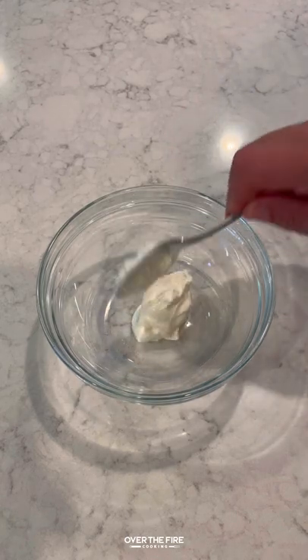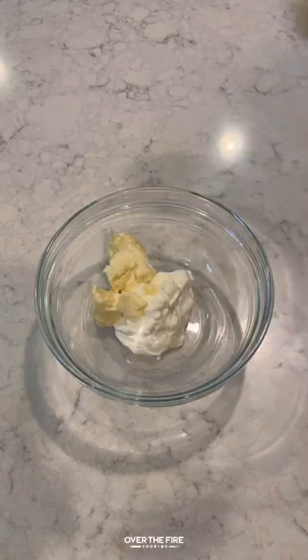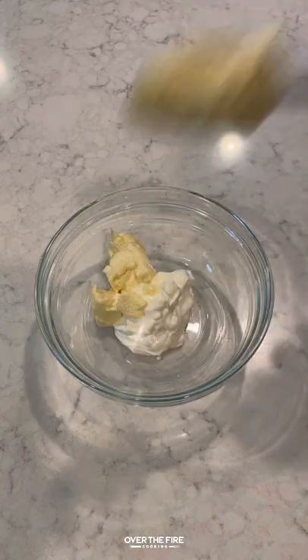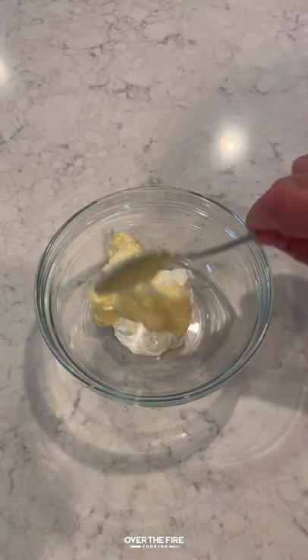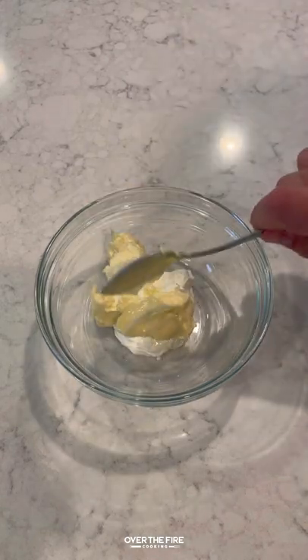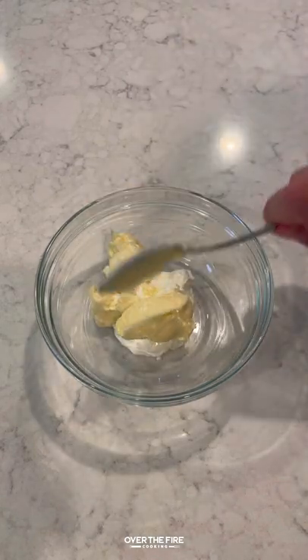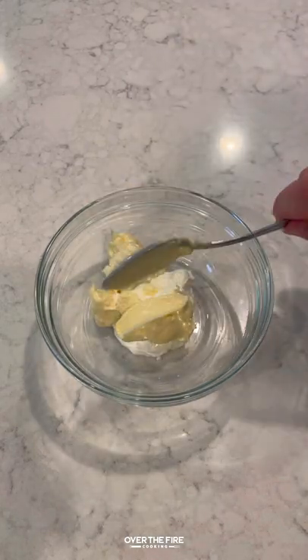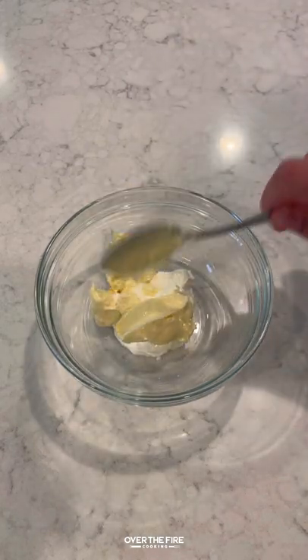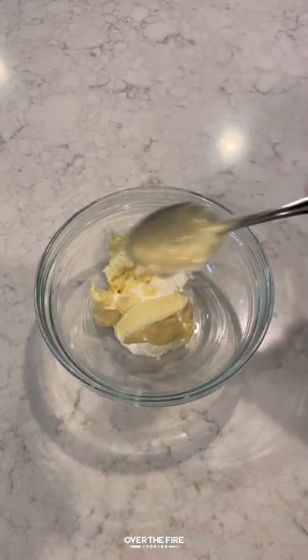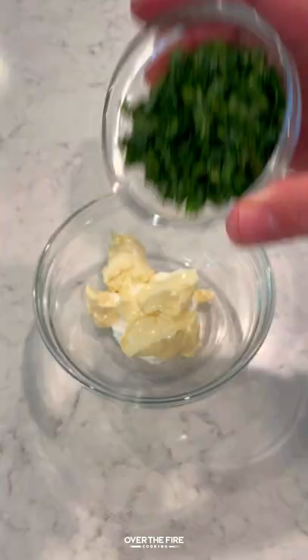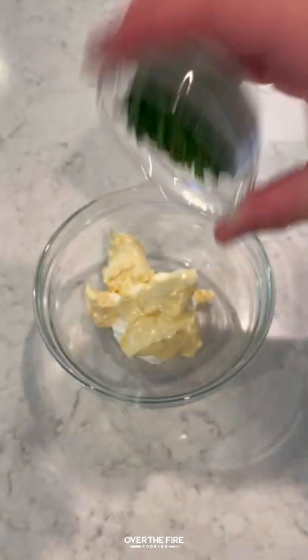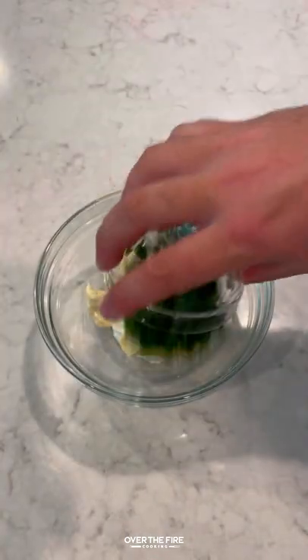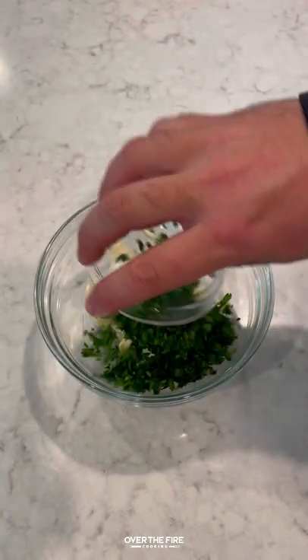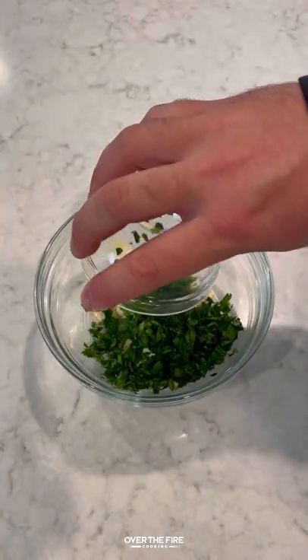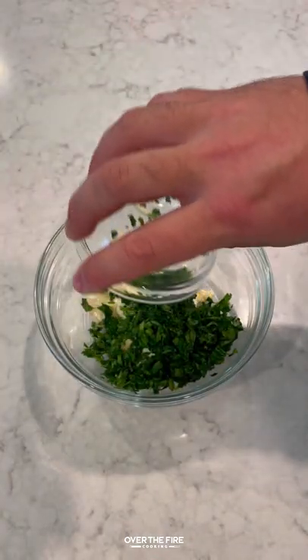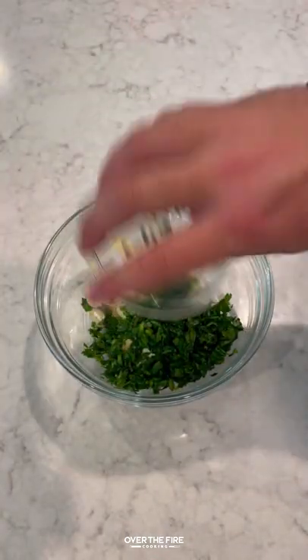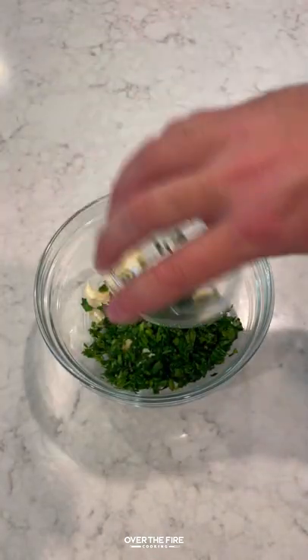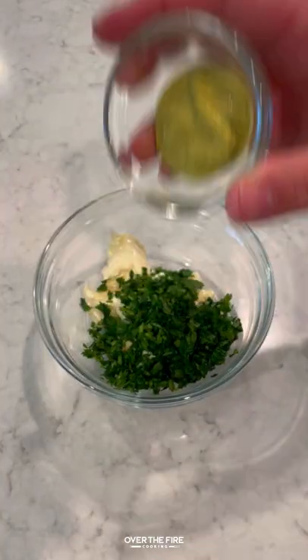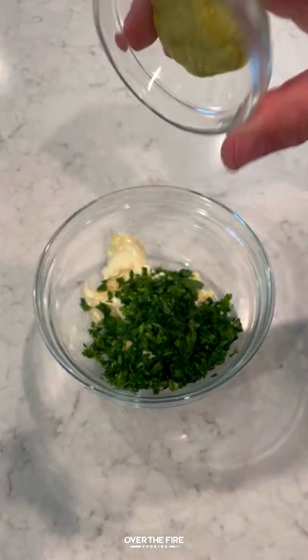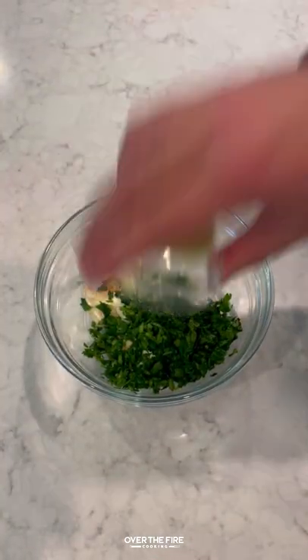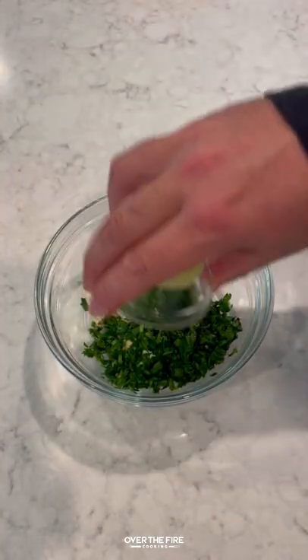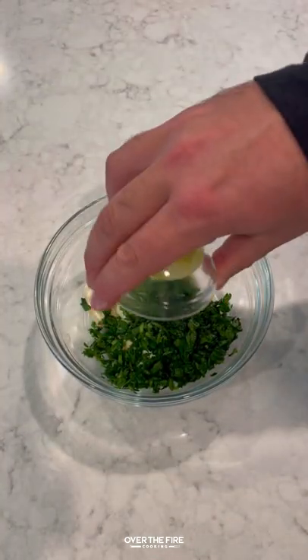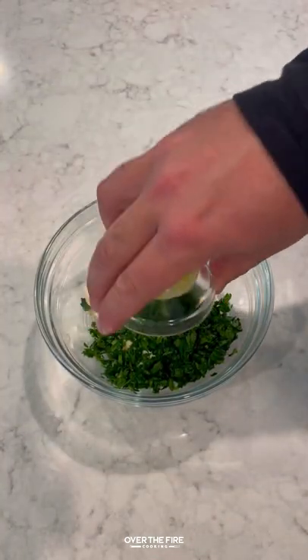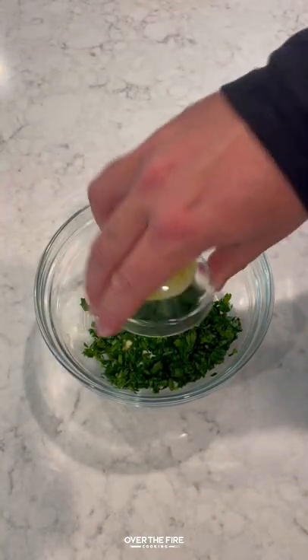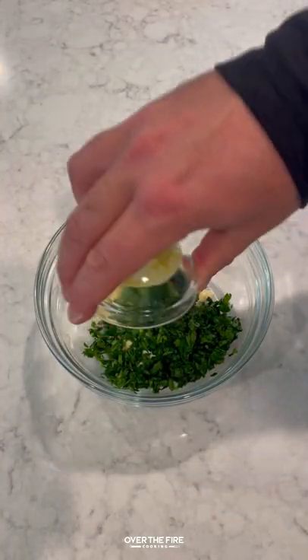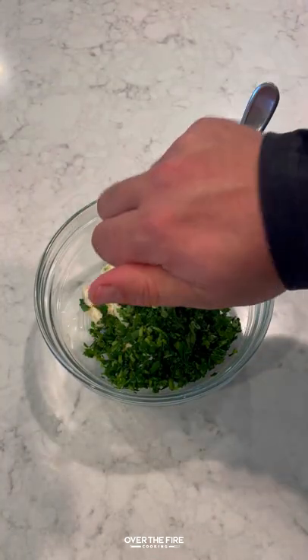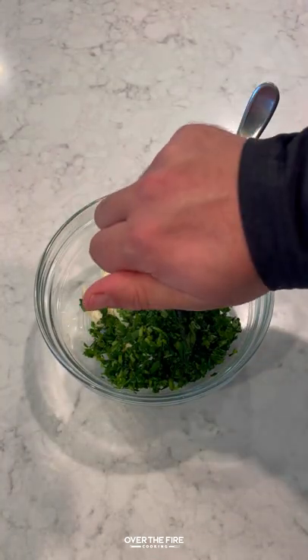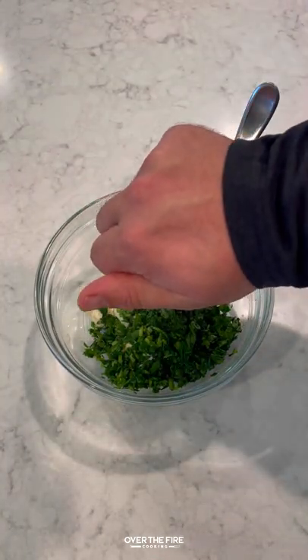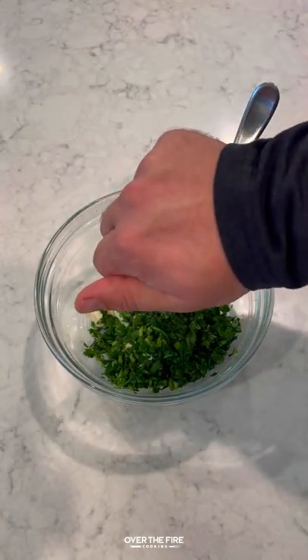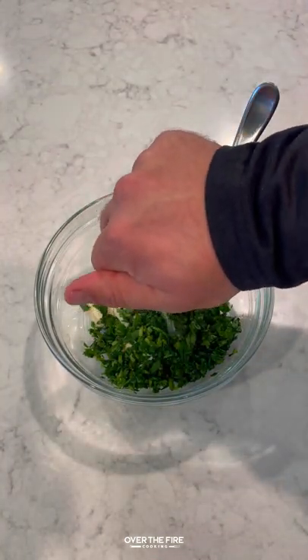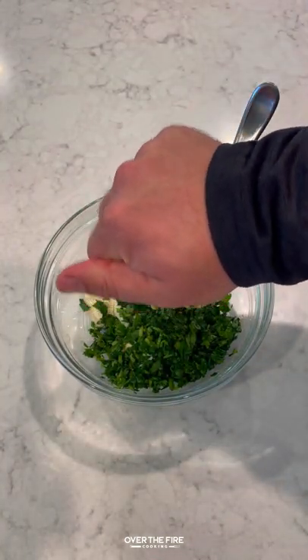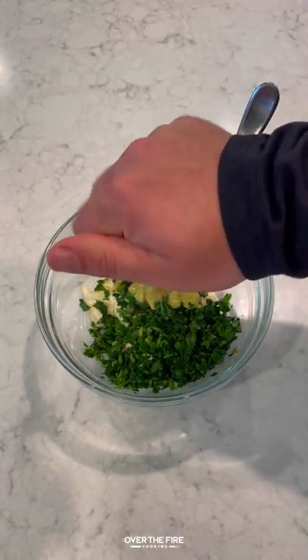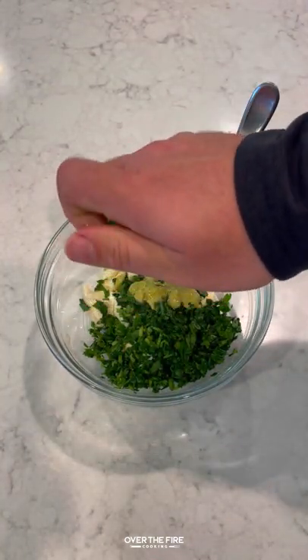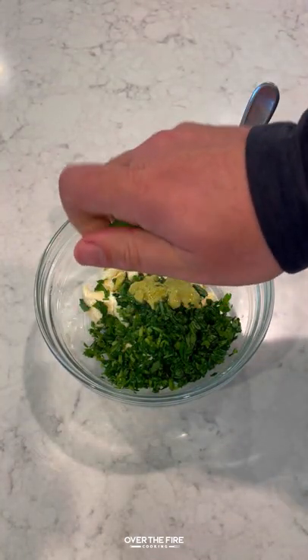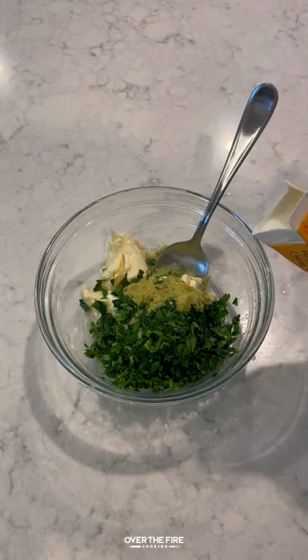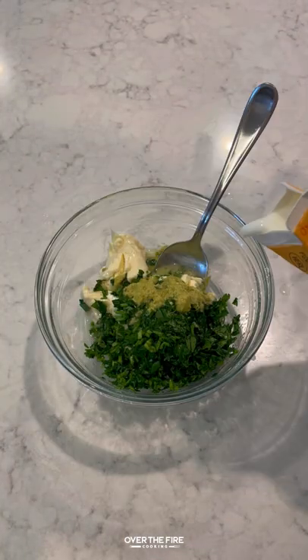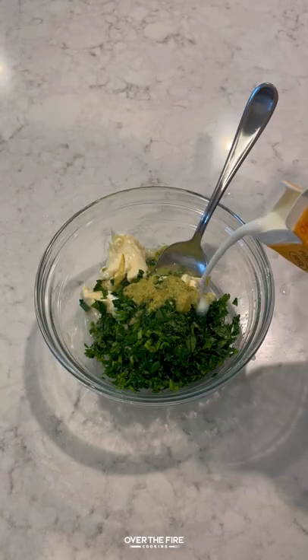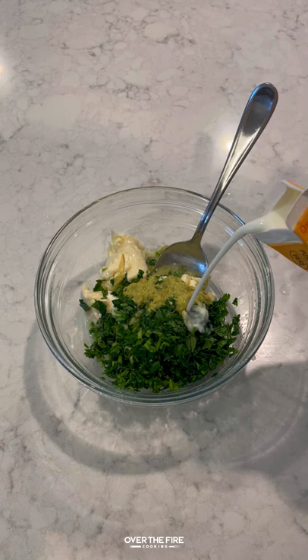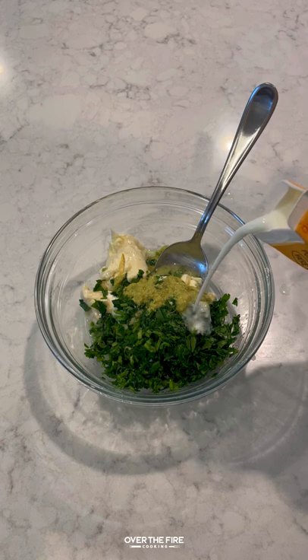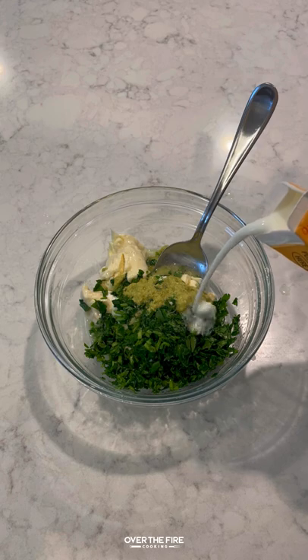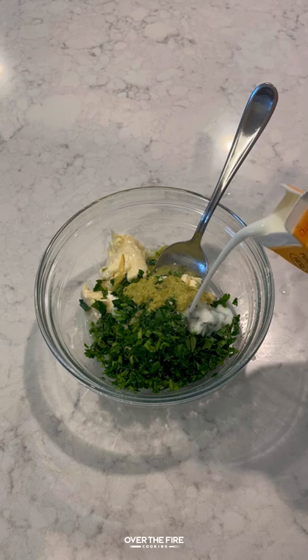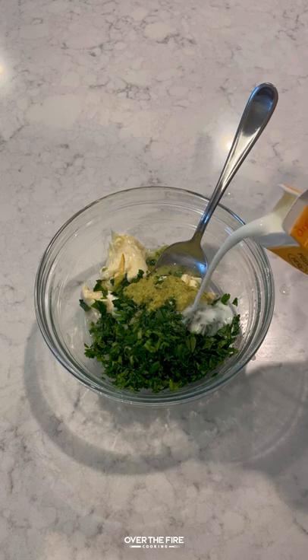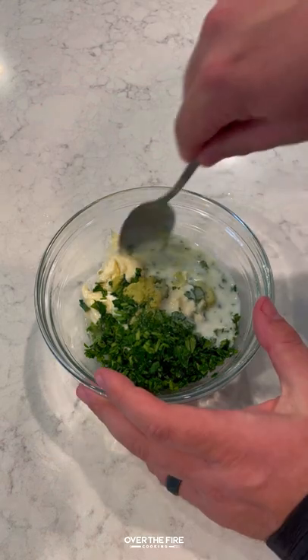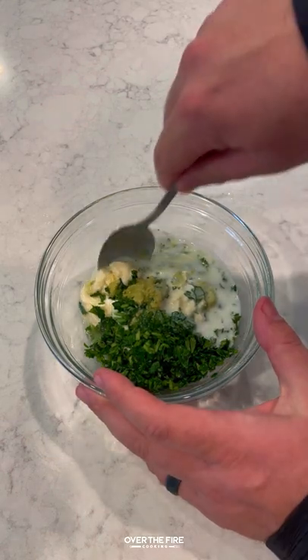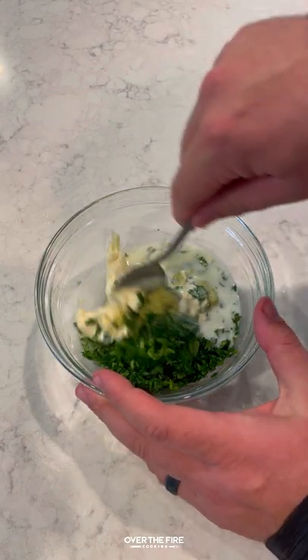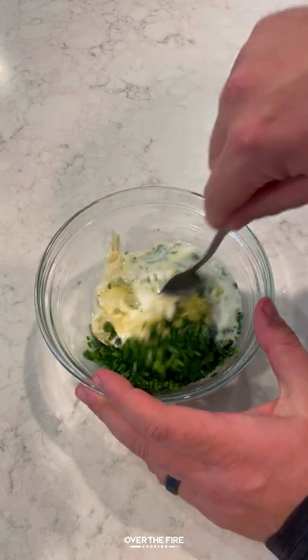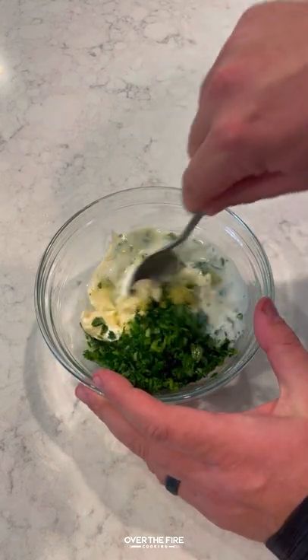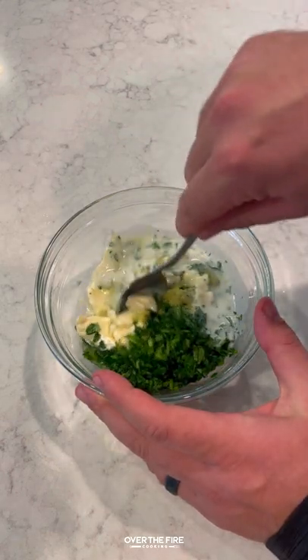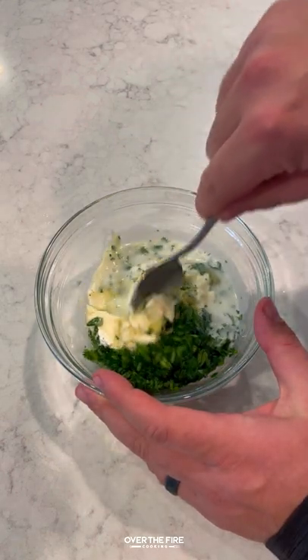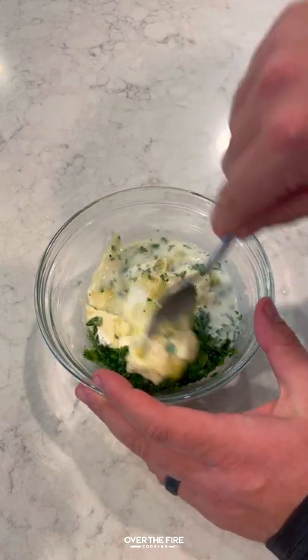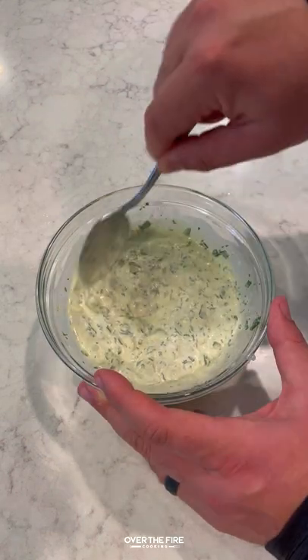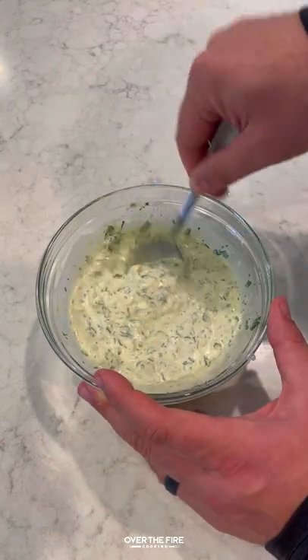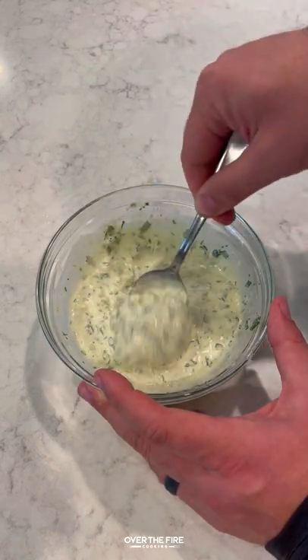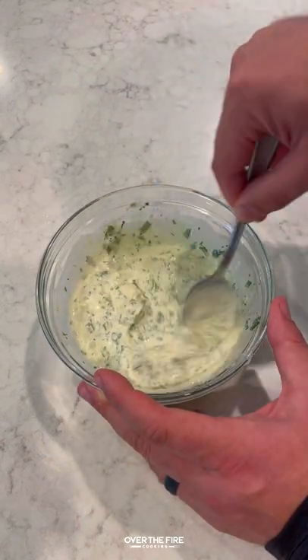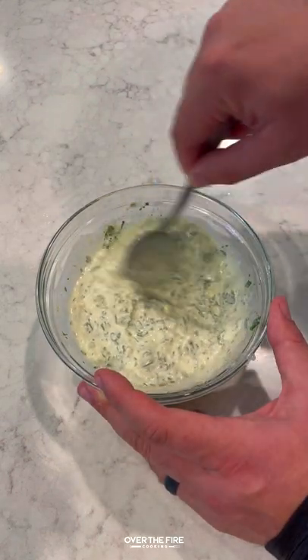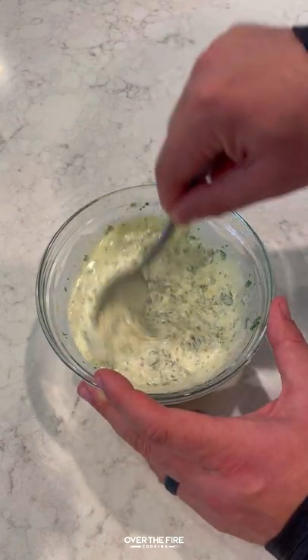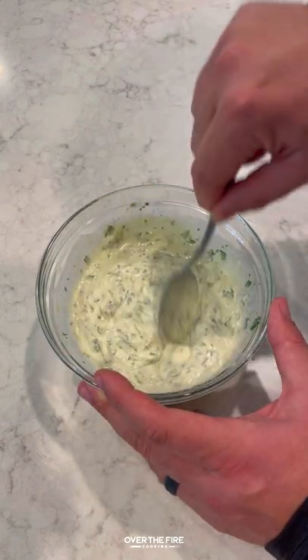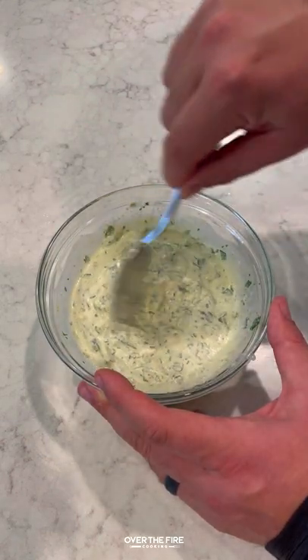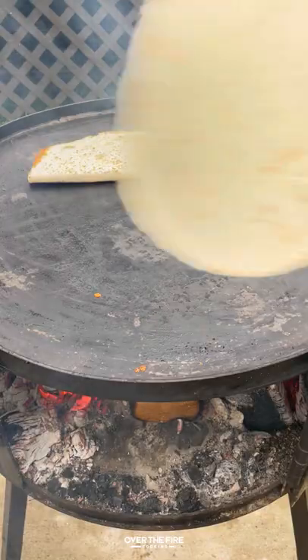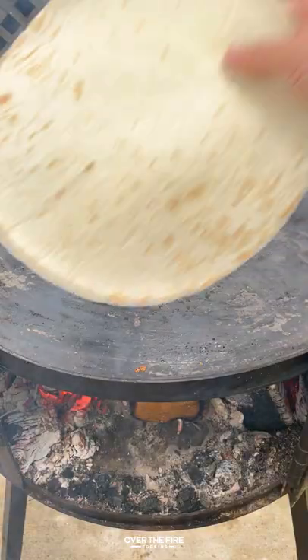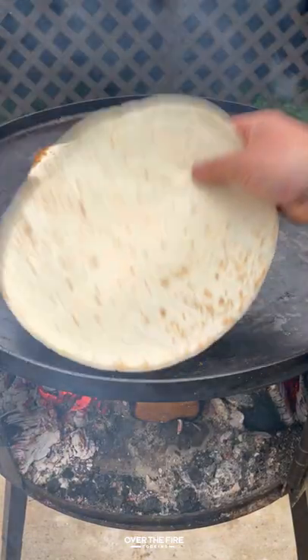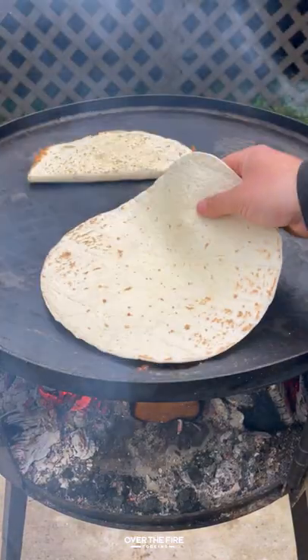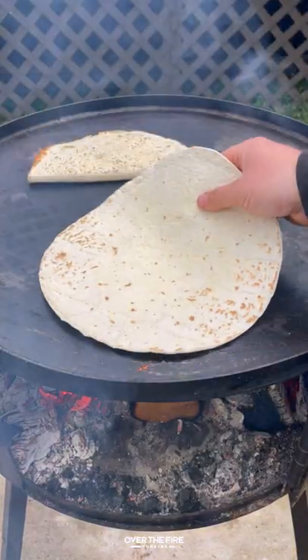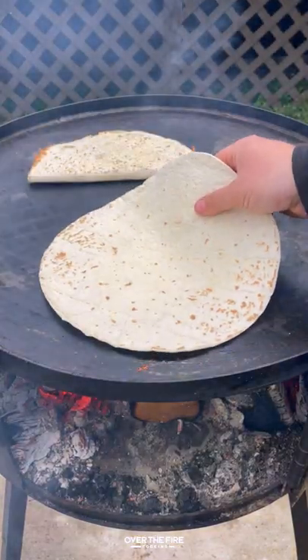Adding some cilantro, sour cream, mayo, jalapeño purée, lime juice, and buttermilk with some salt.